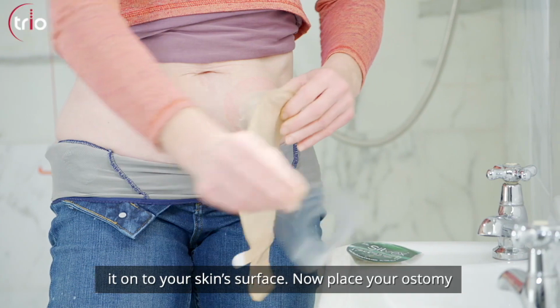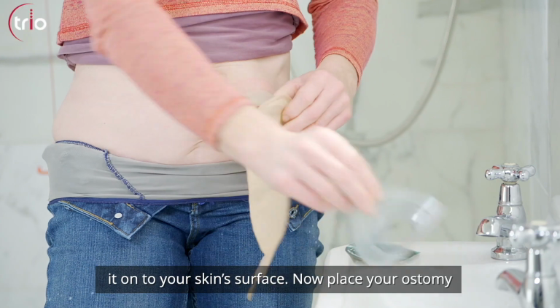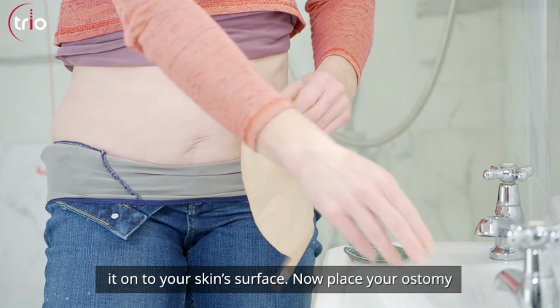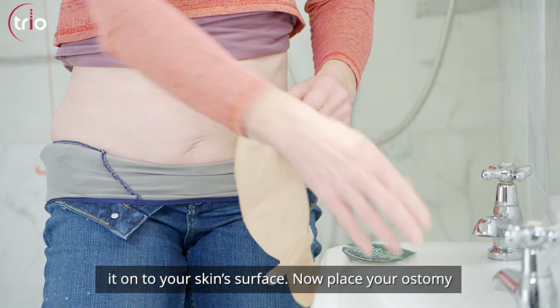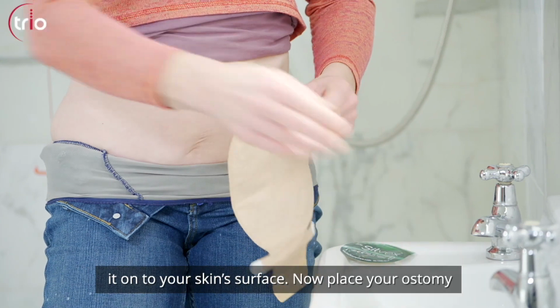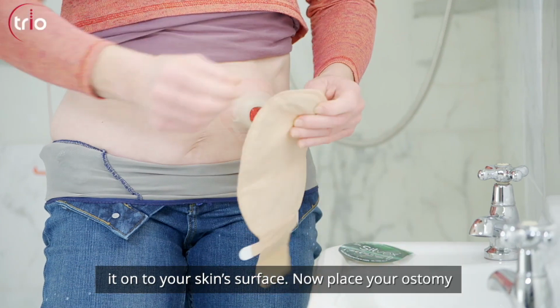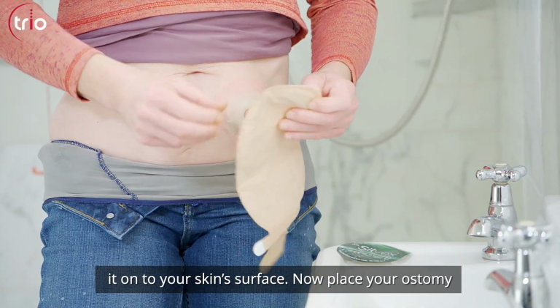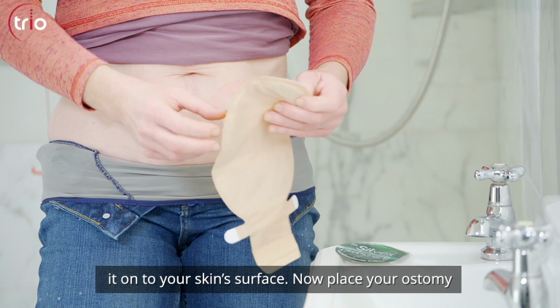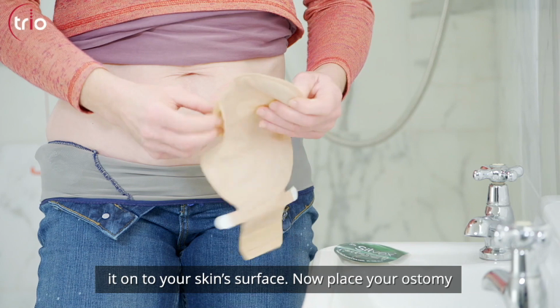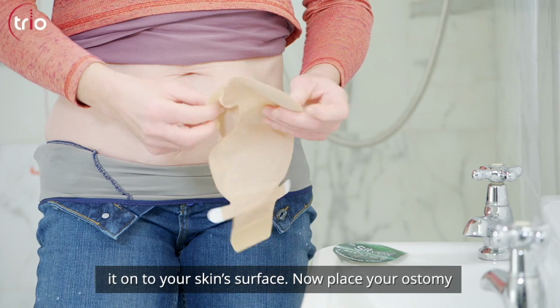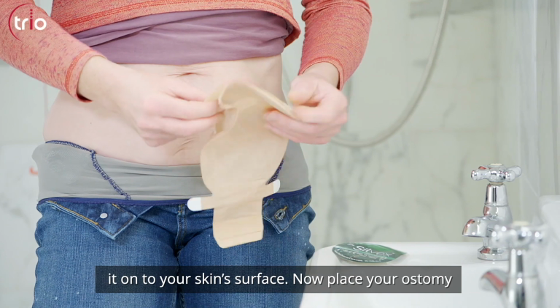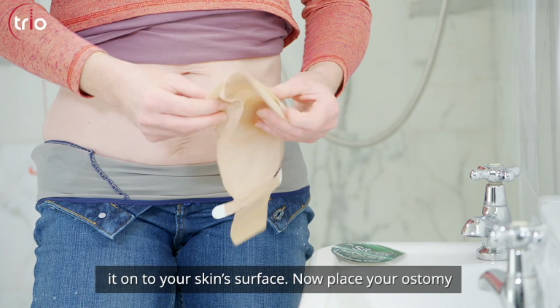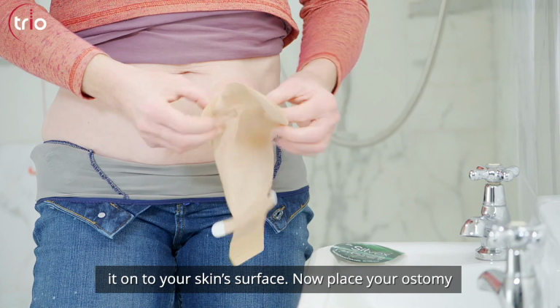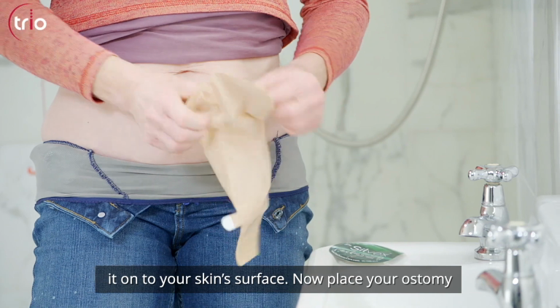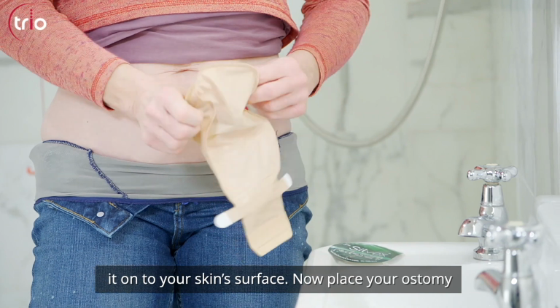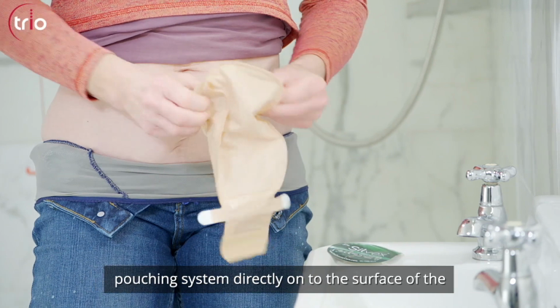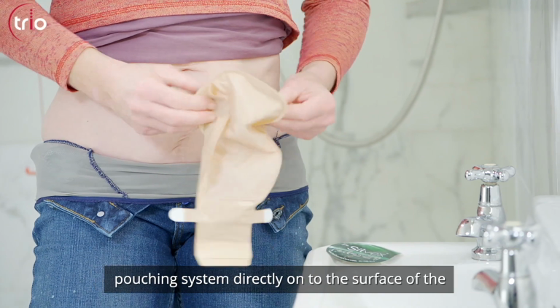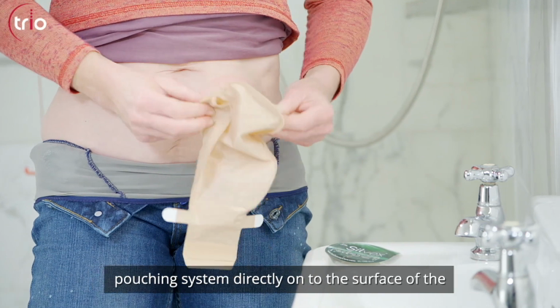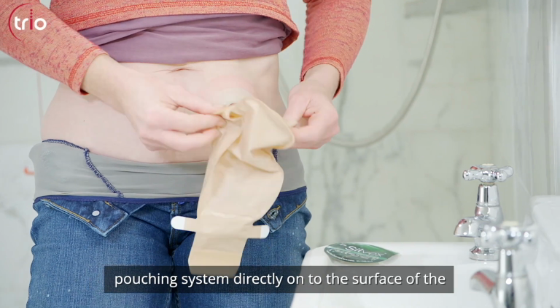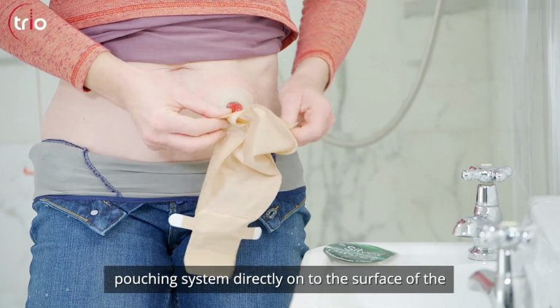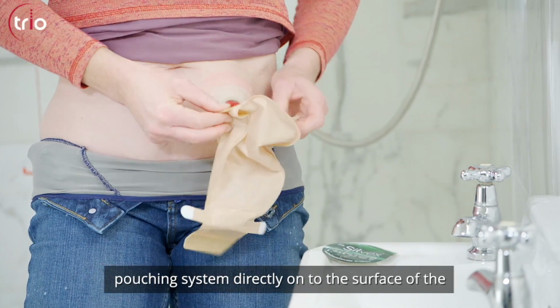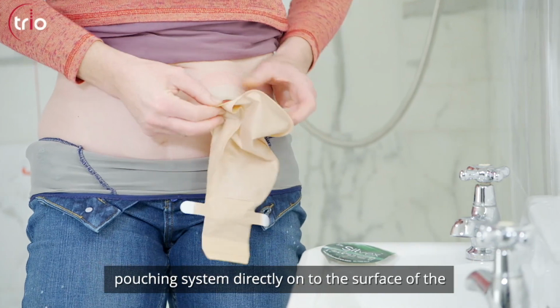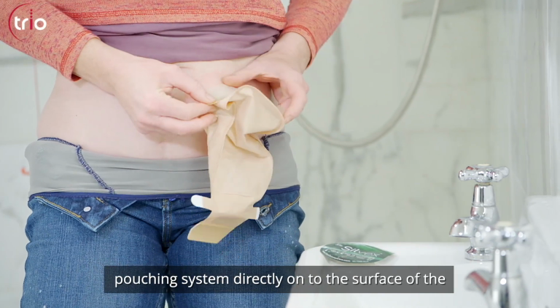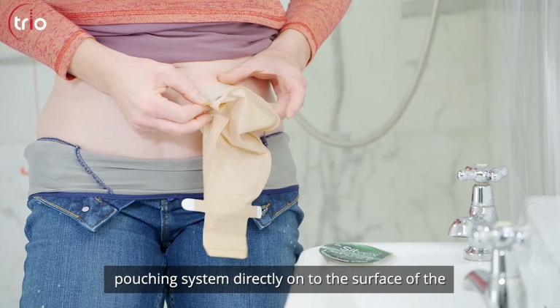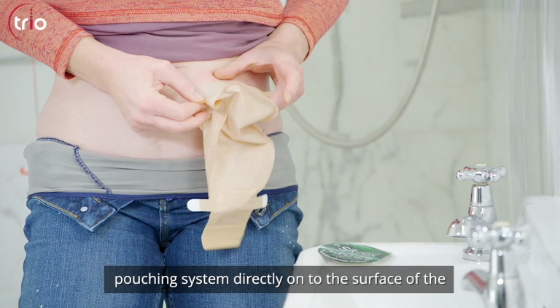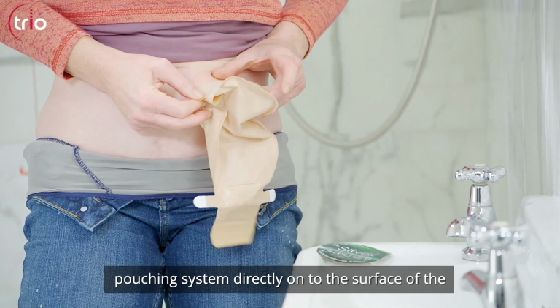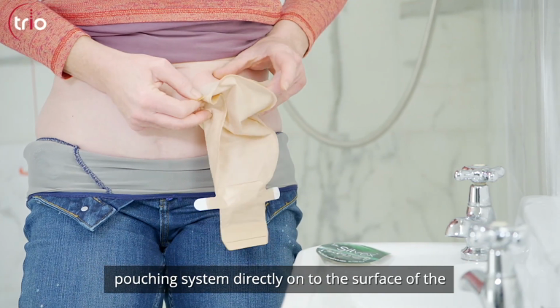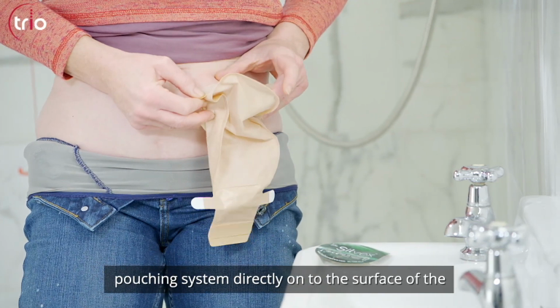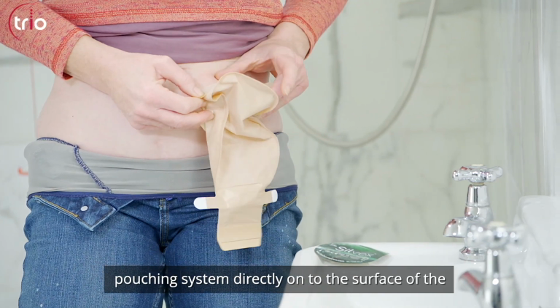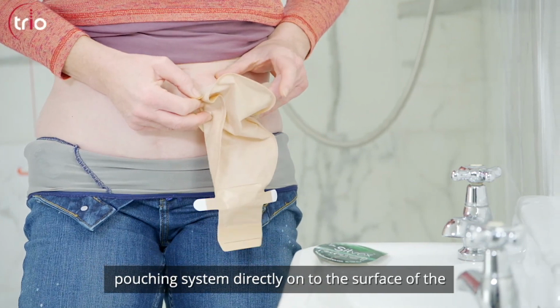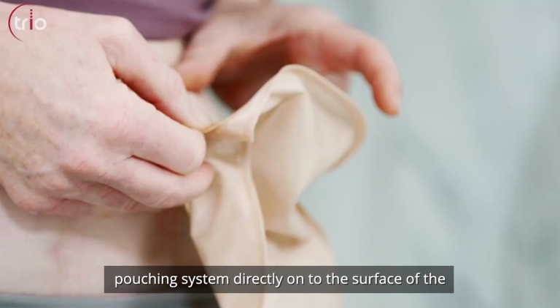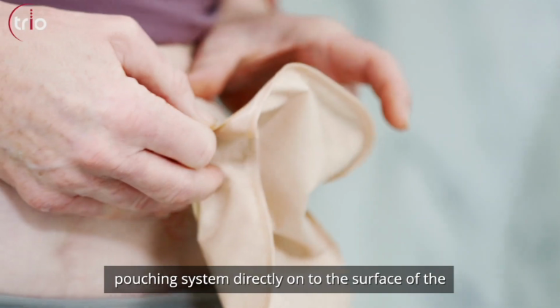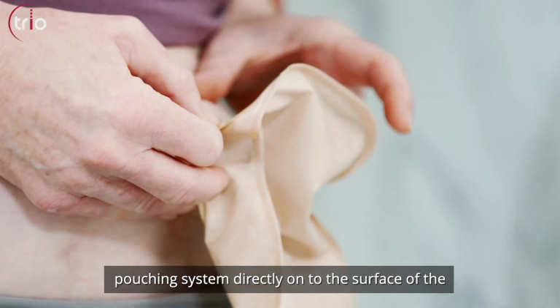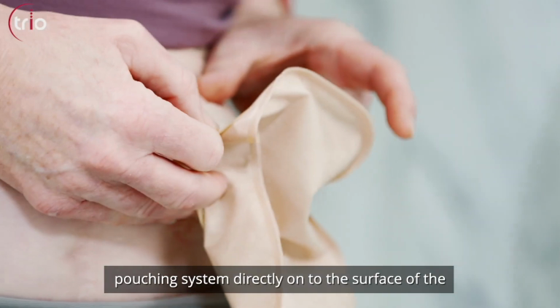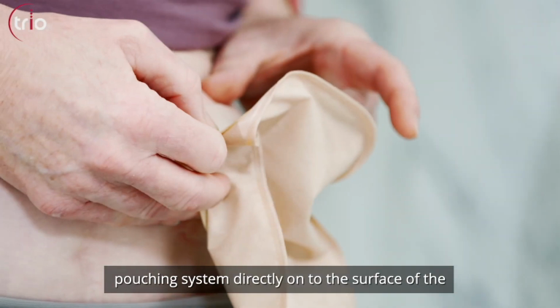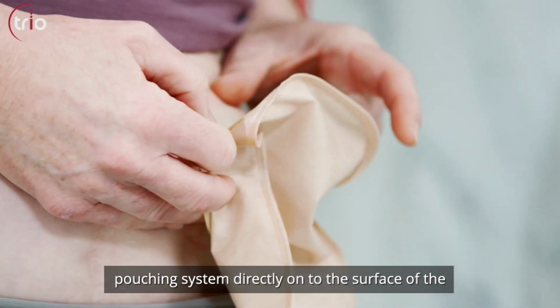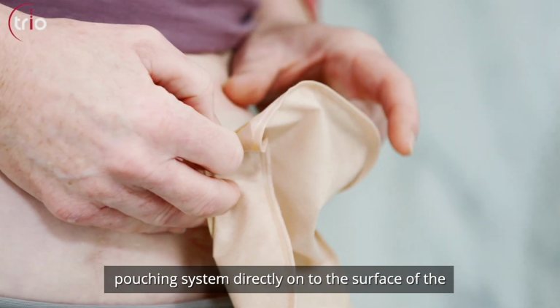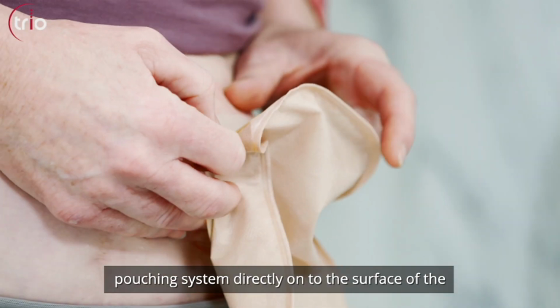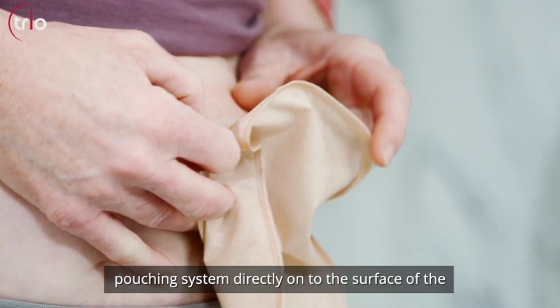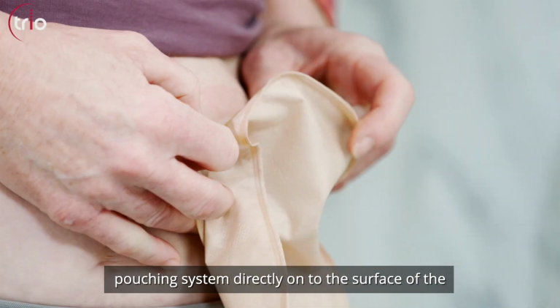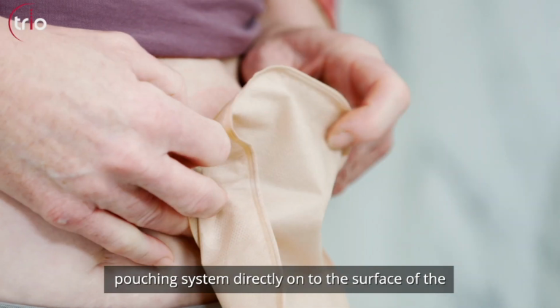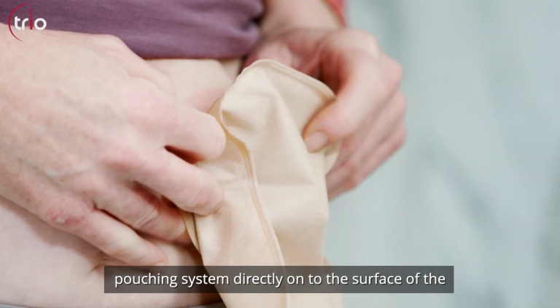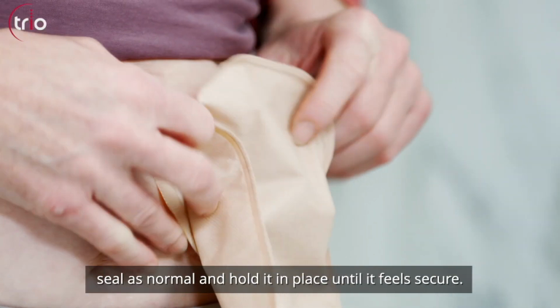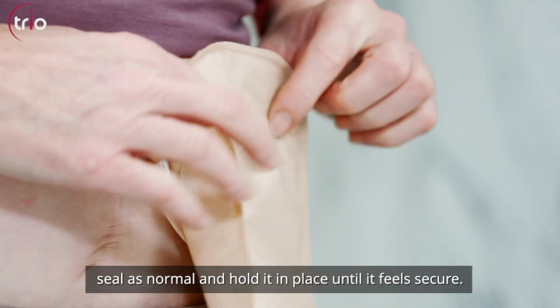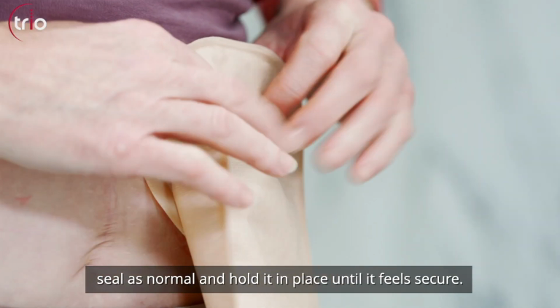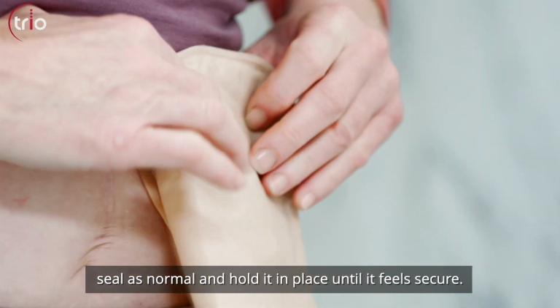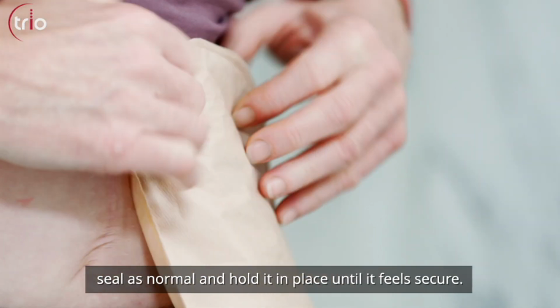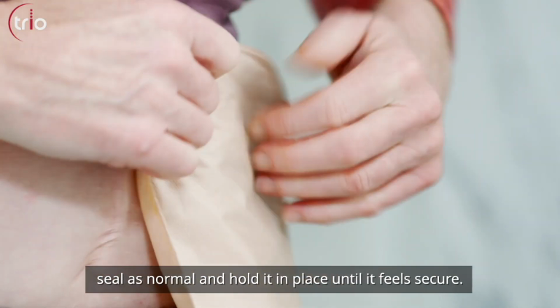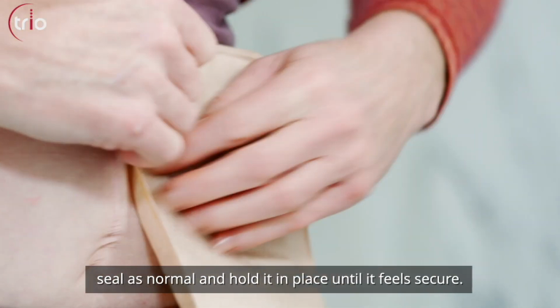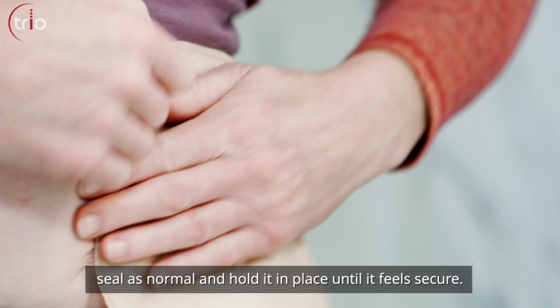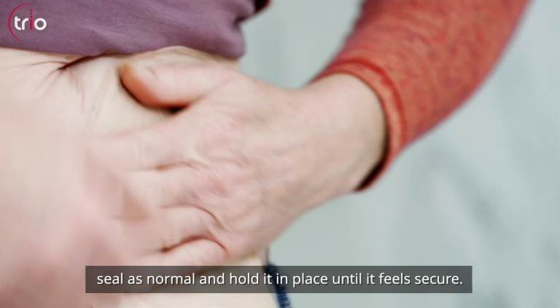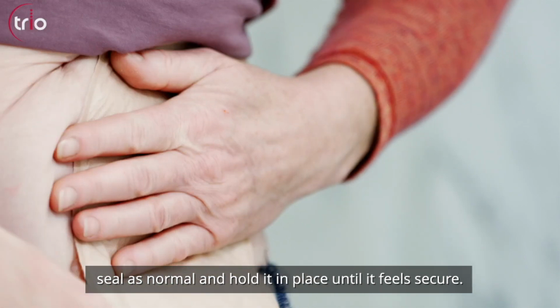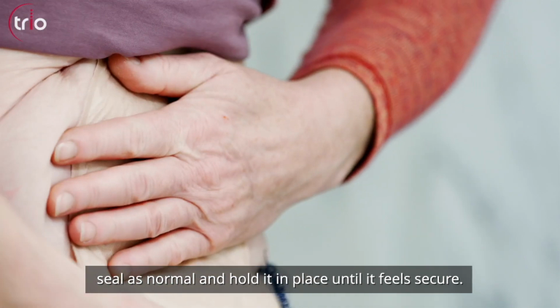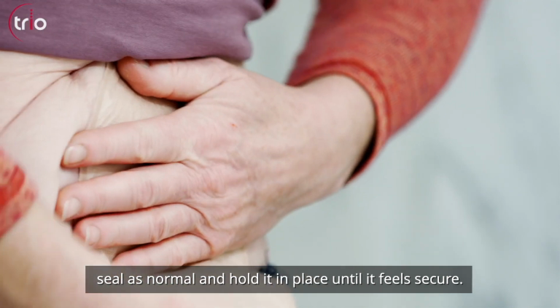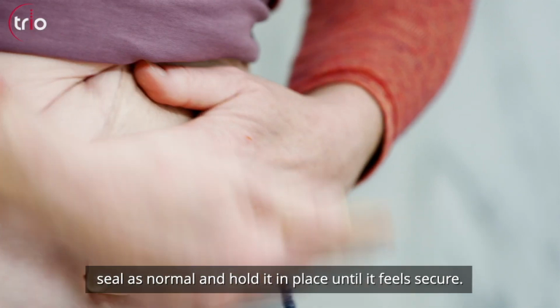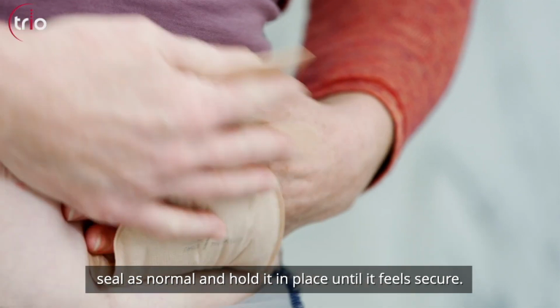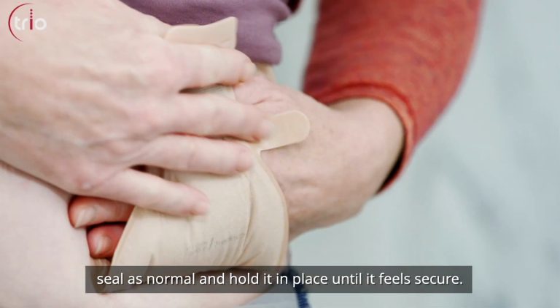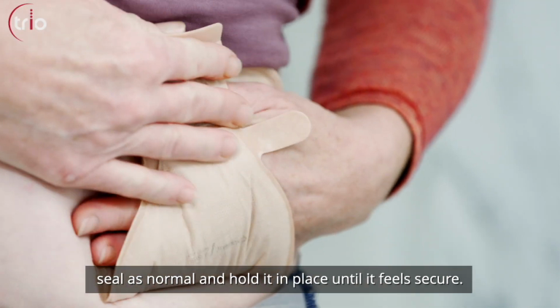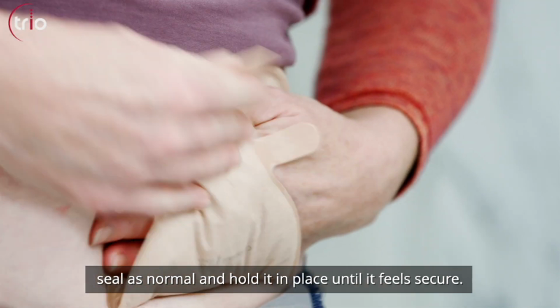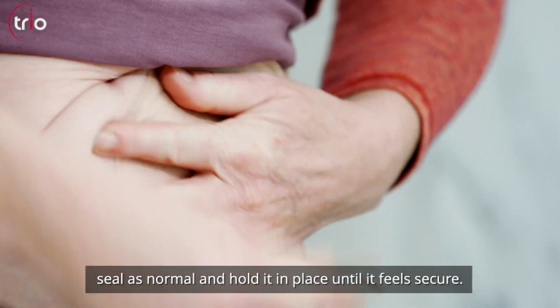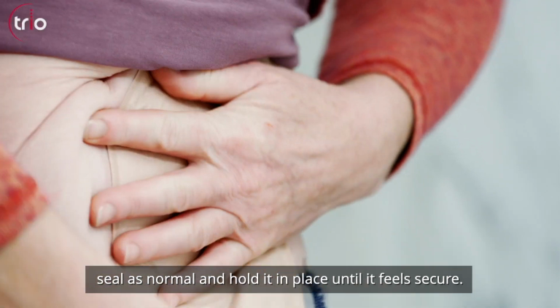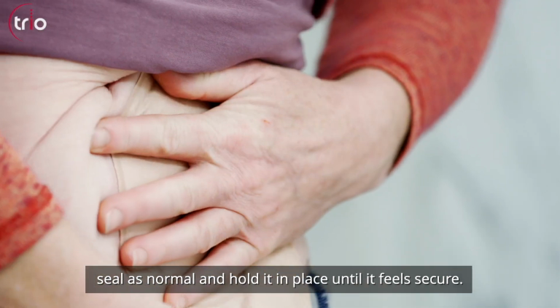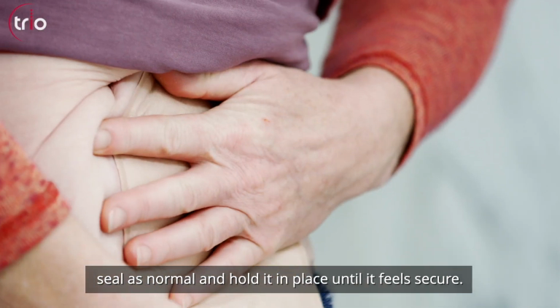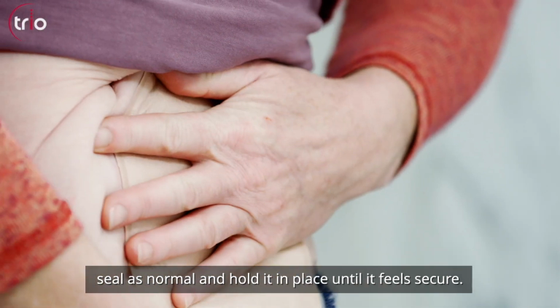Now place your ostomy pouching system directly onto the surface of the seal as normal and hold it in place until it feels secure.